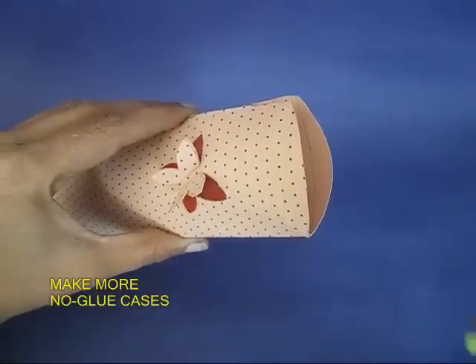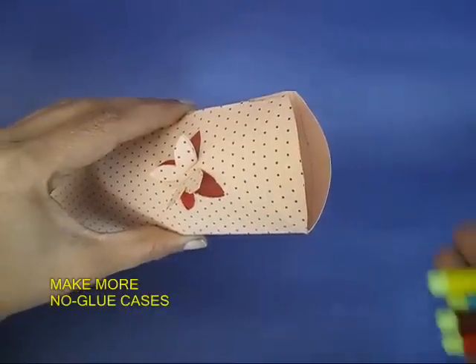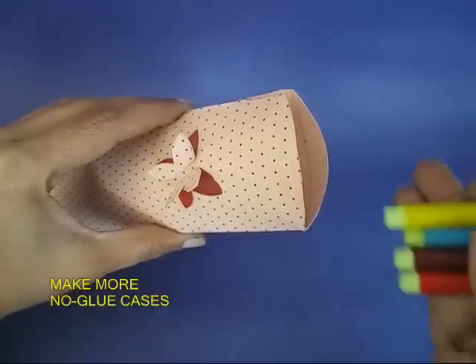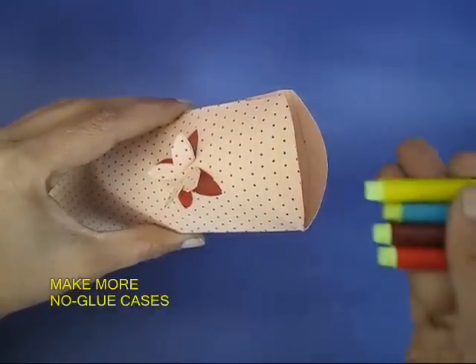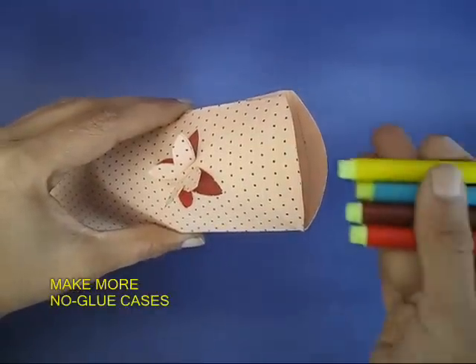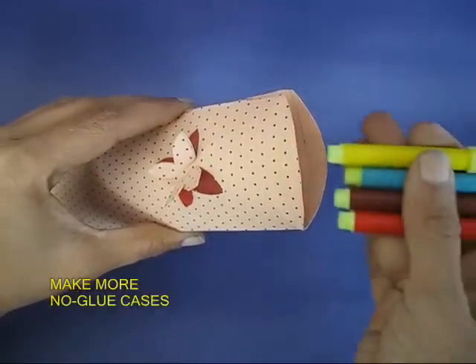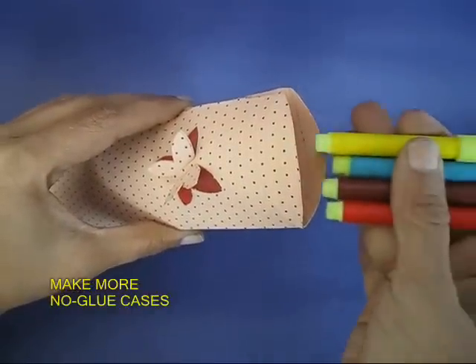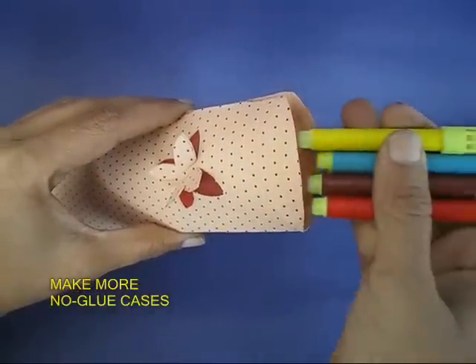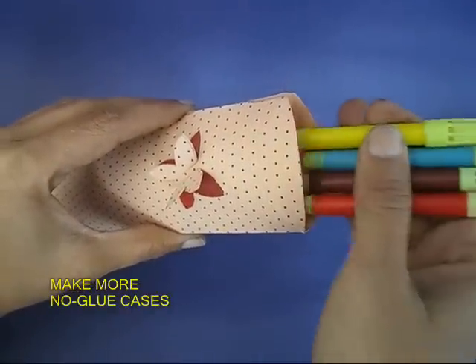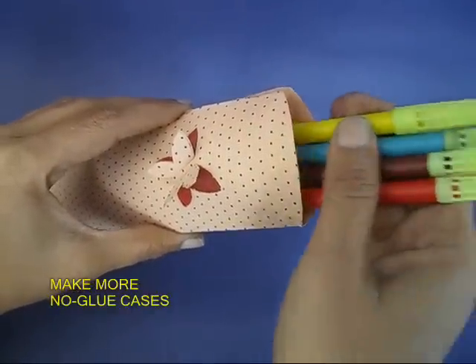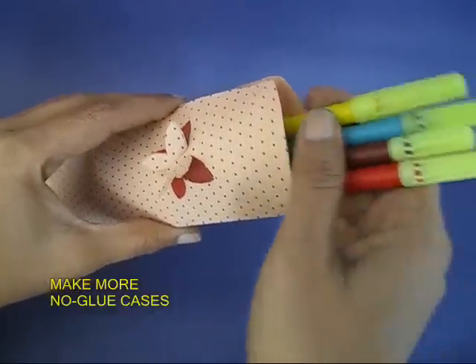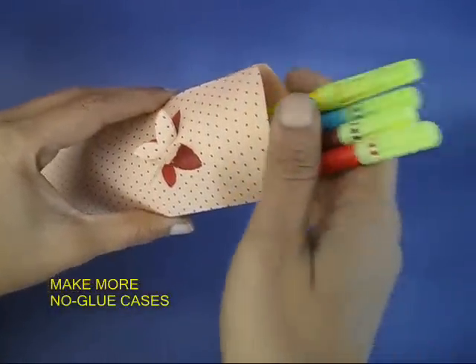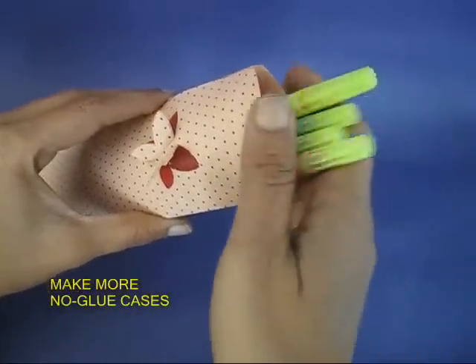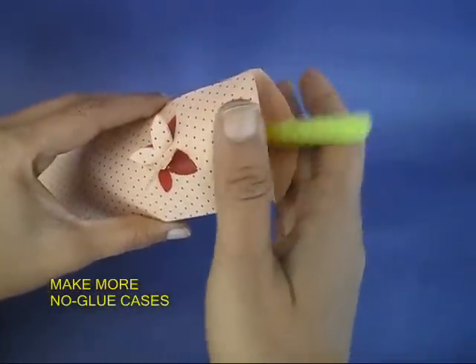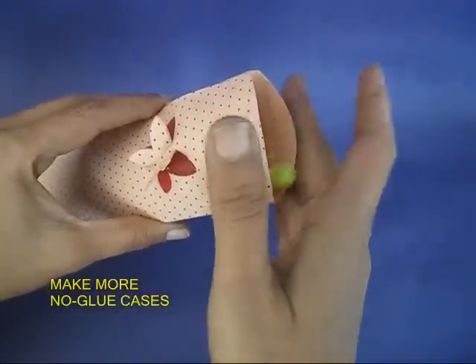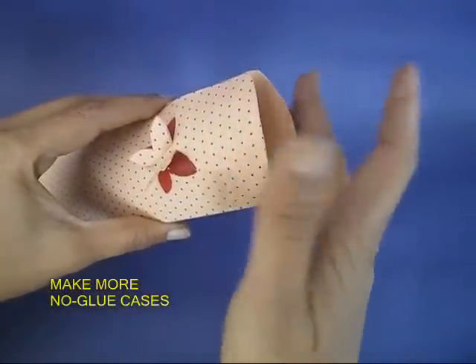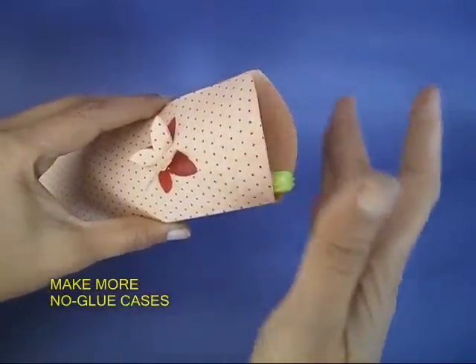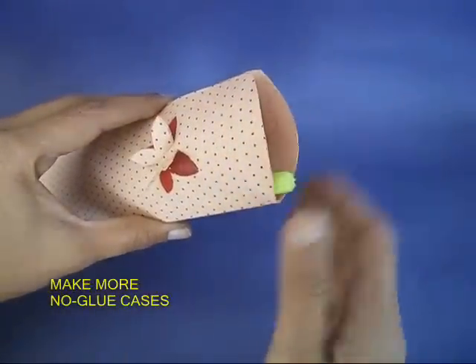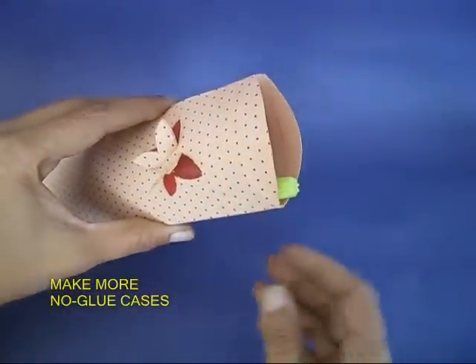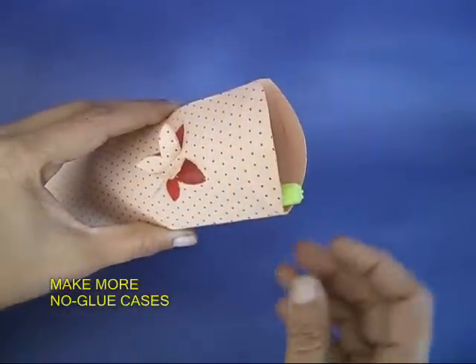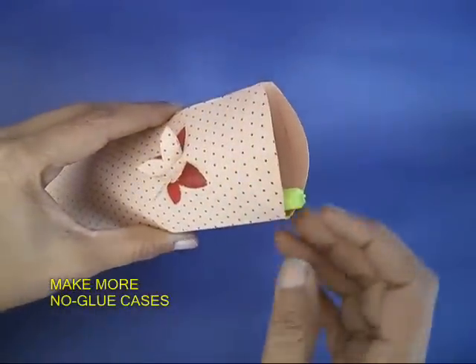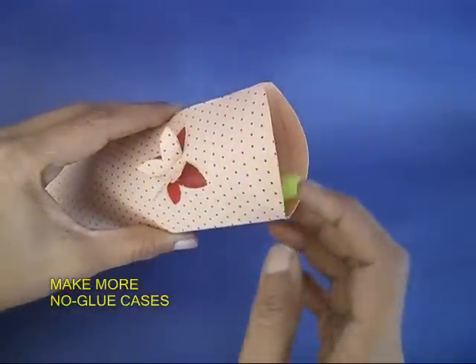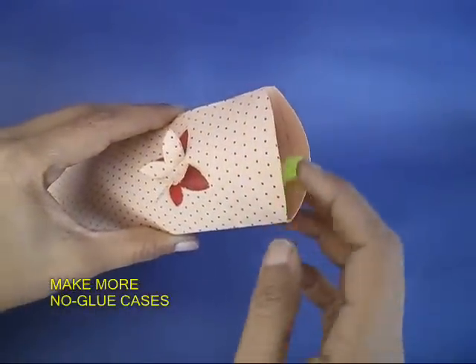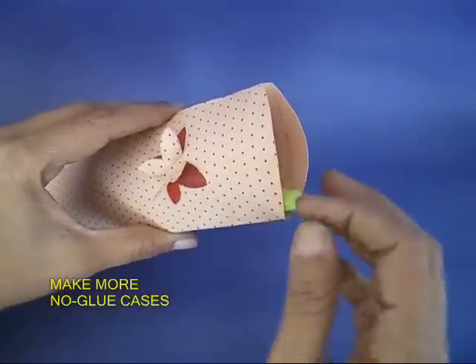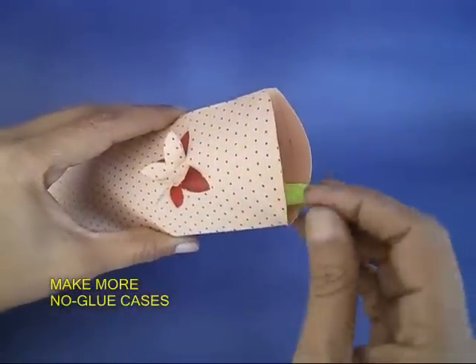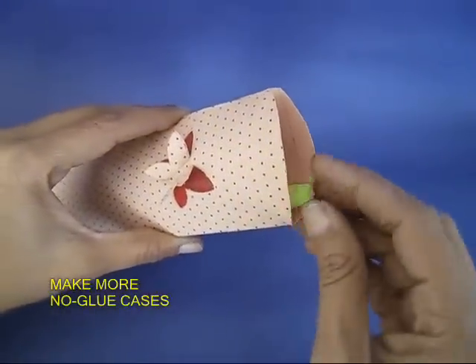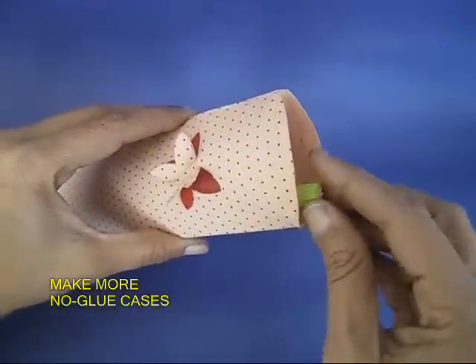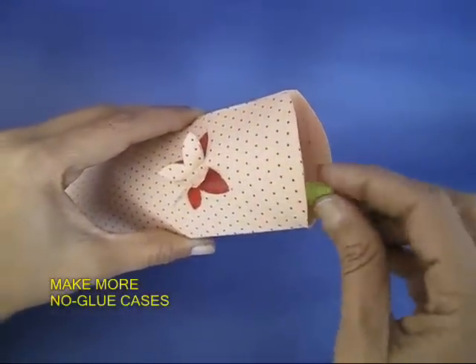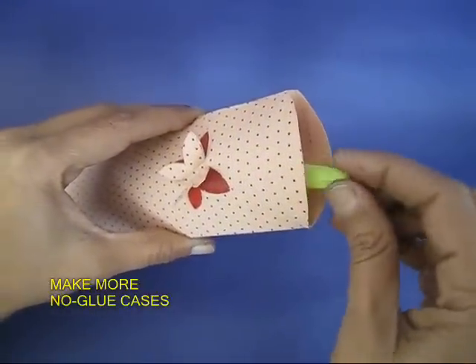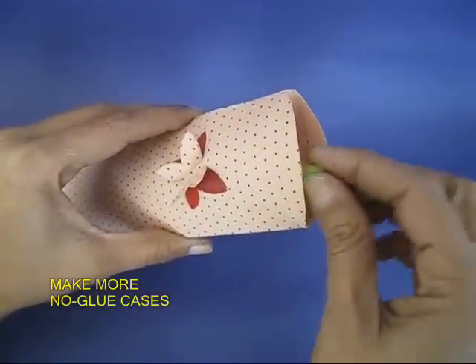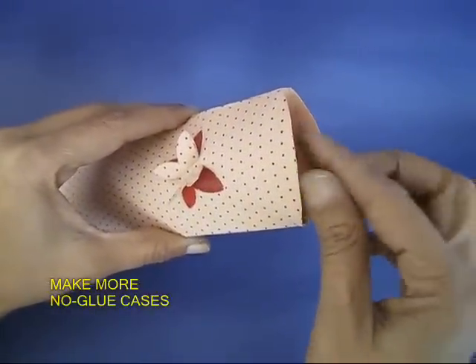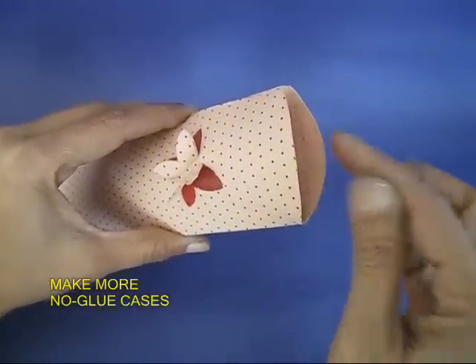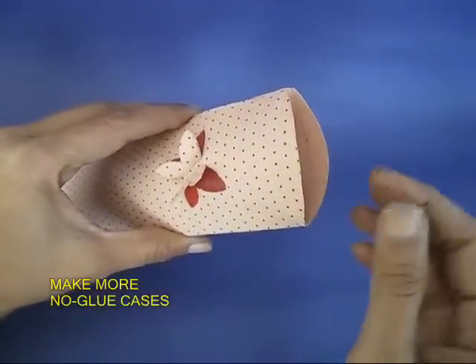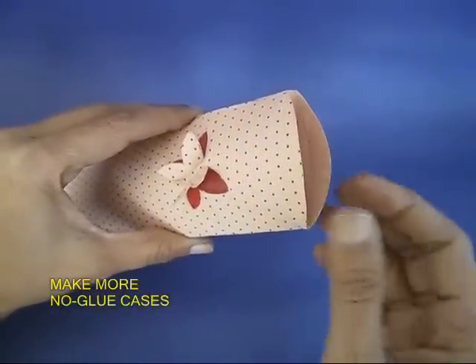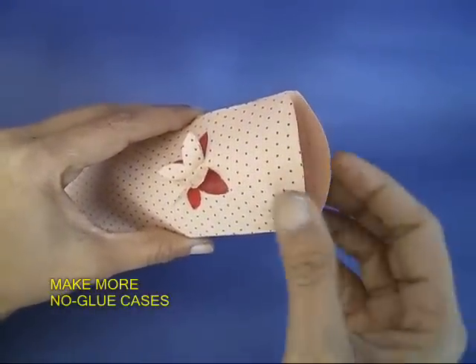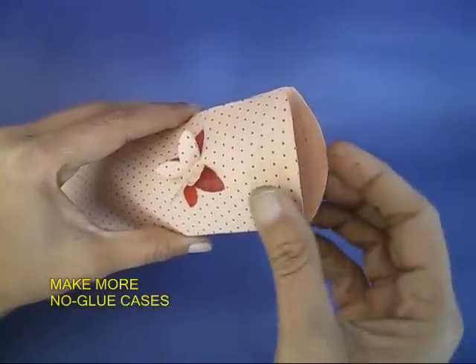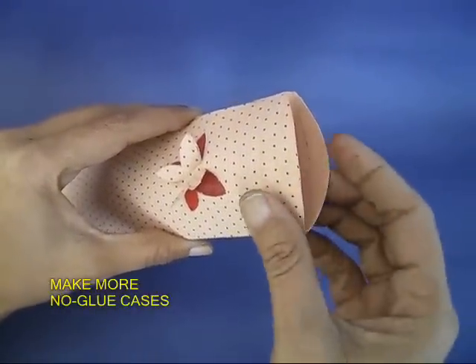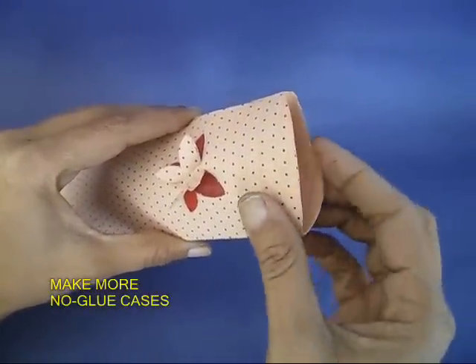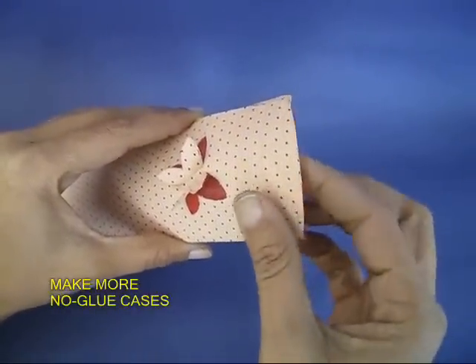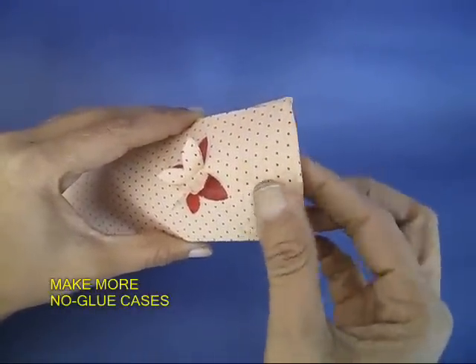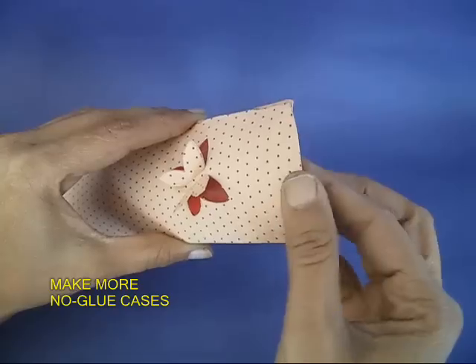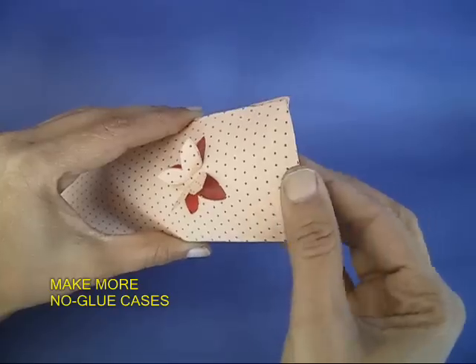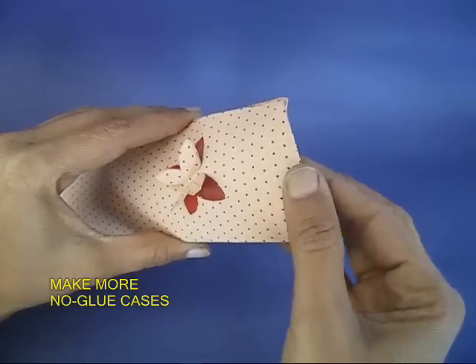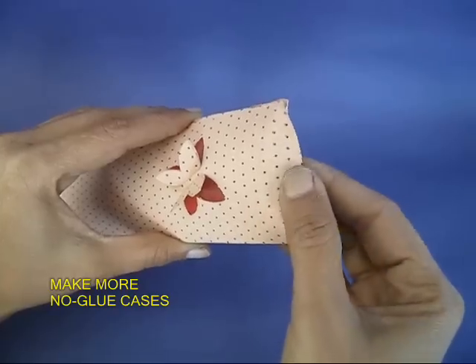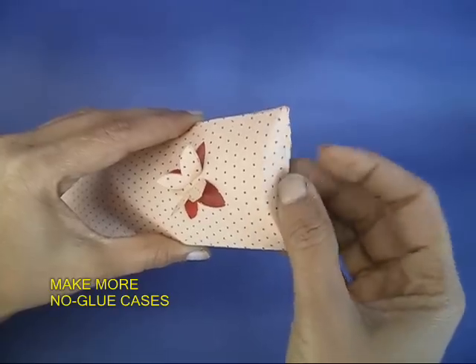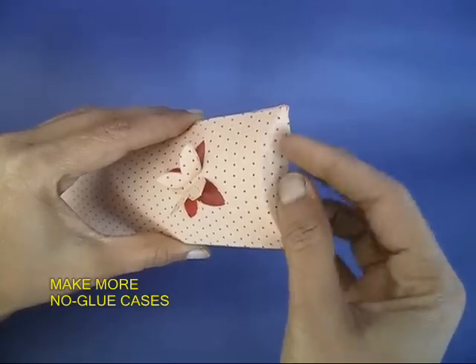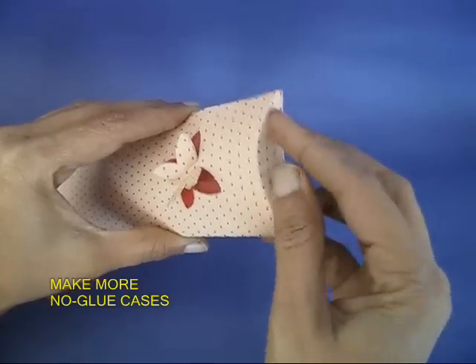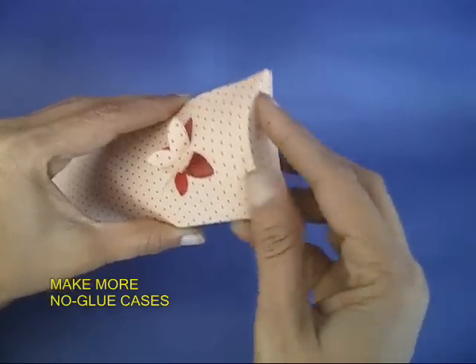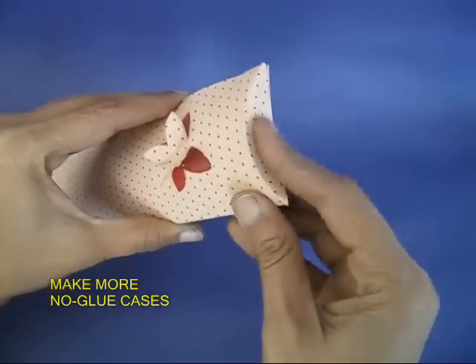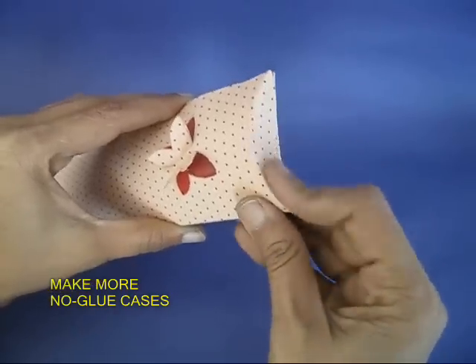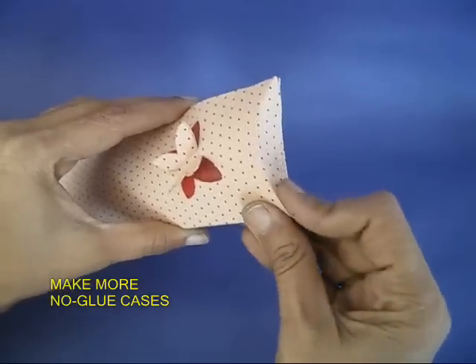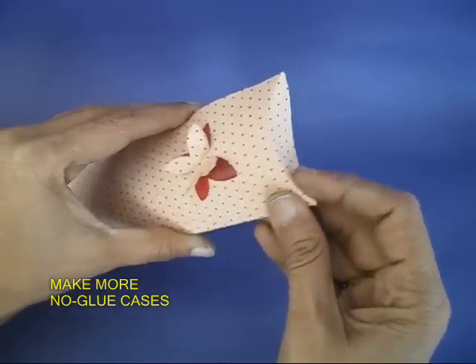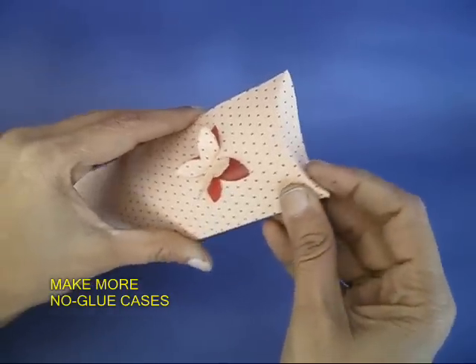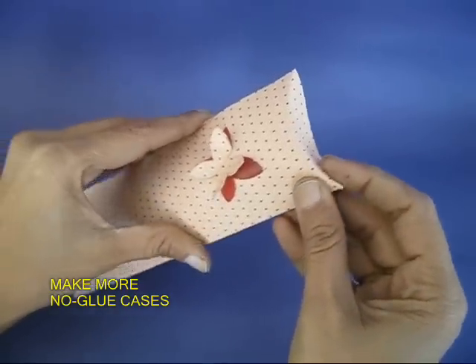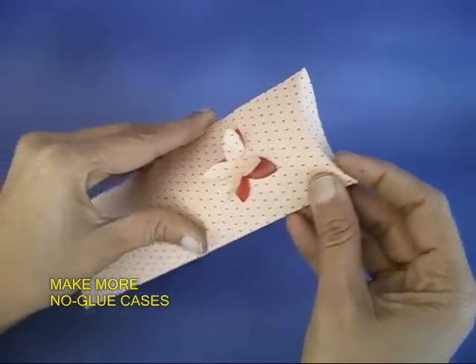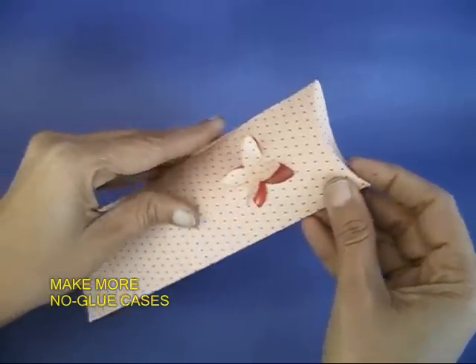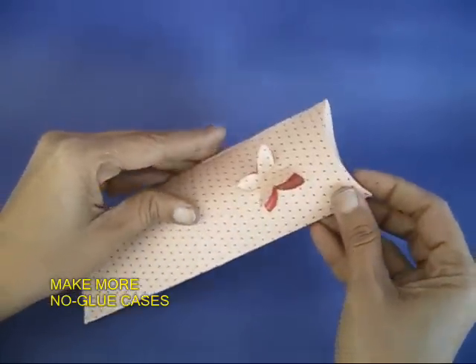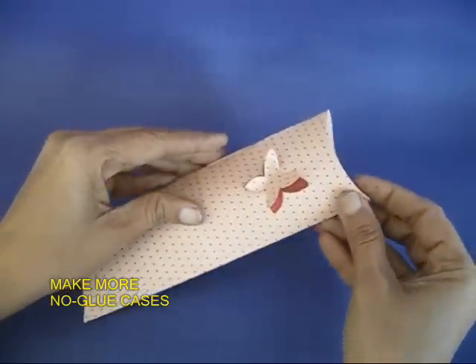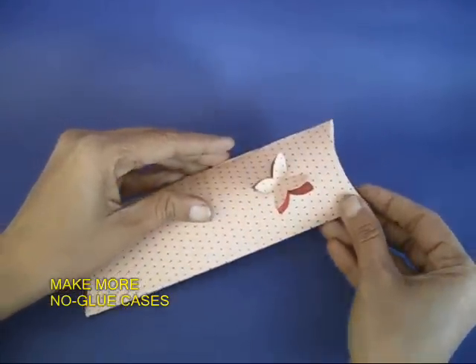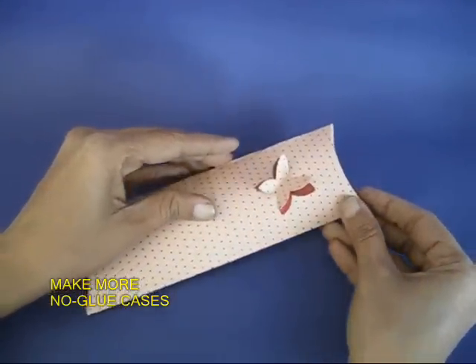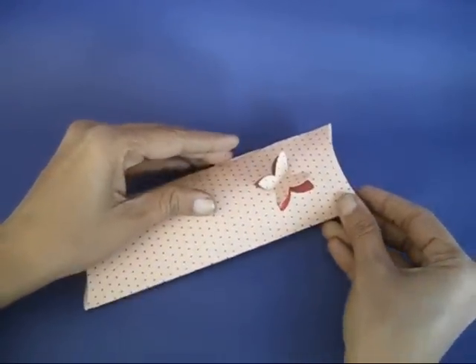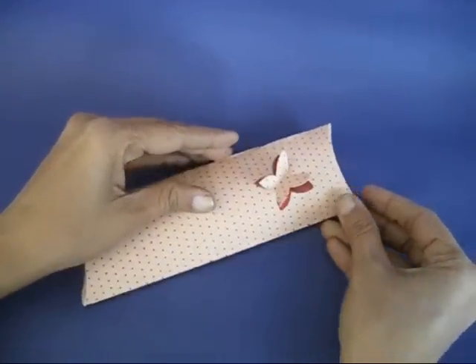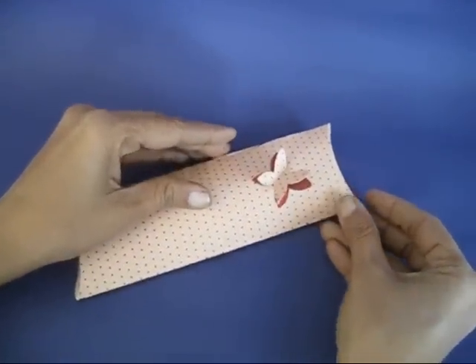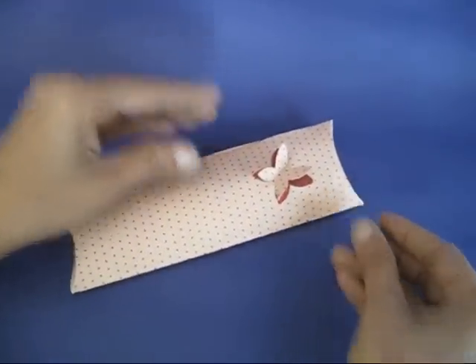You can also make a slightly longer no-glue case for keeping sketch pens.